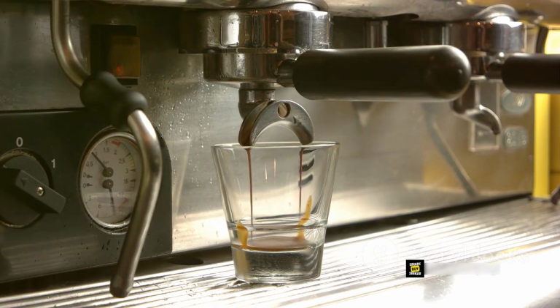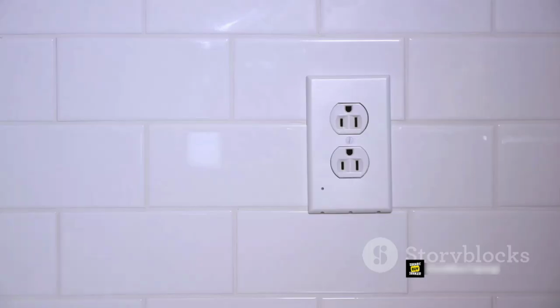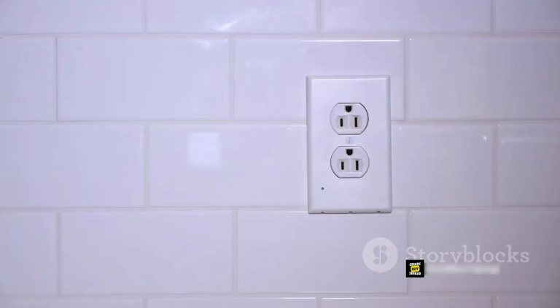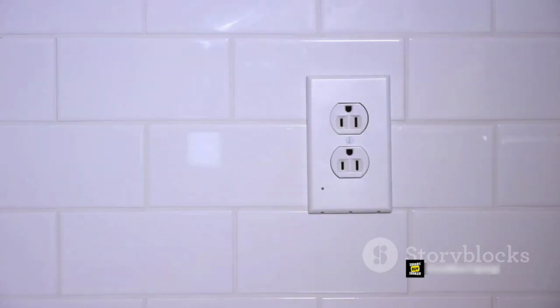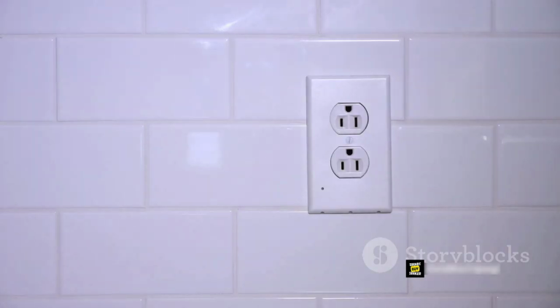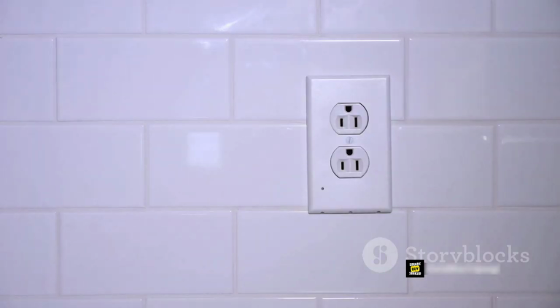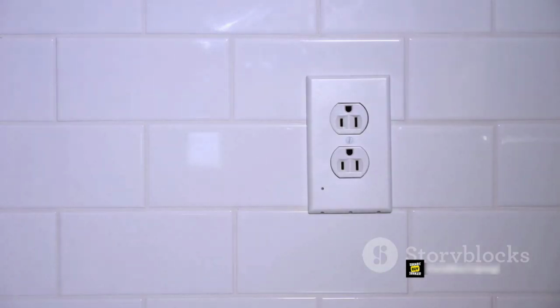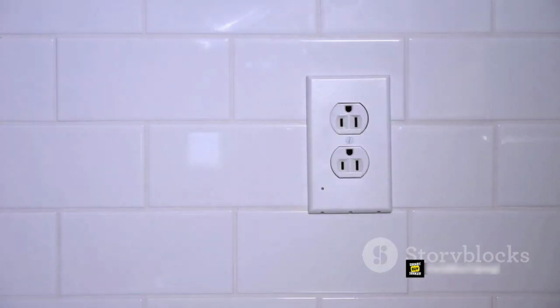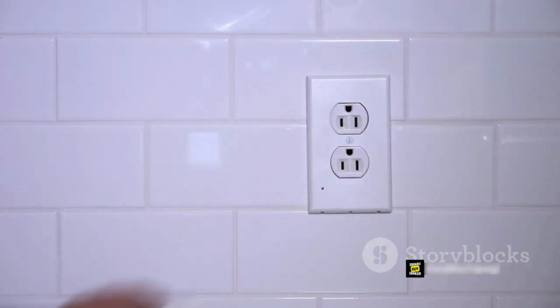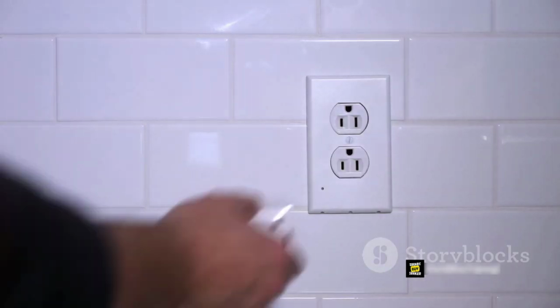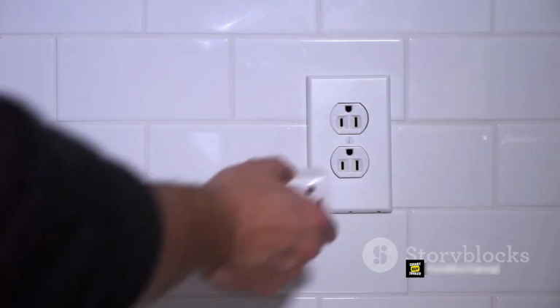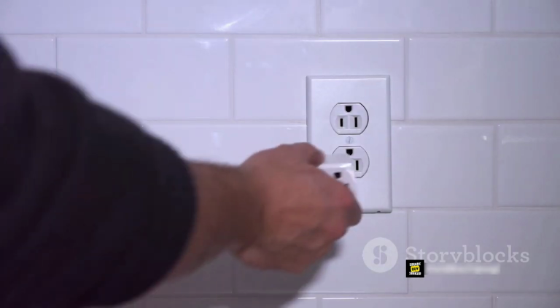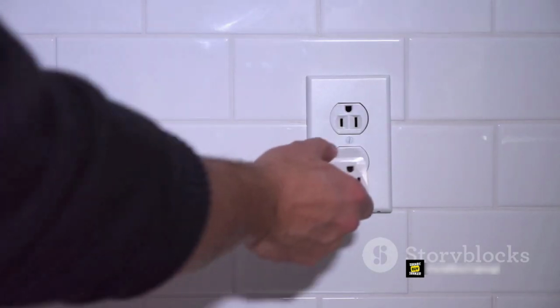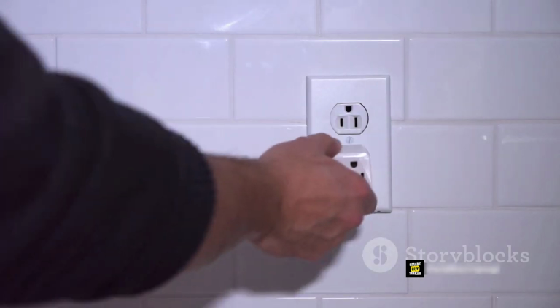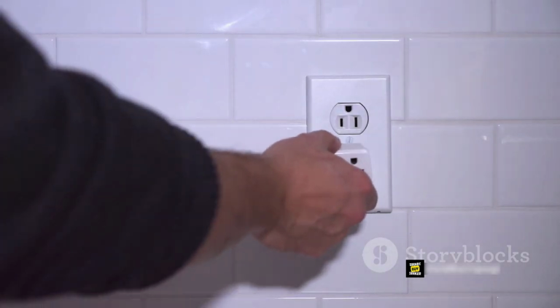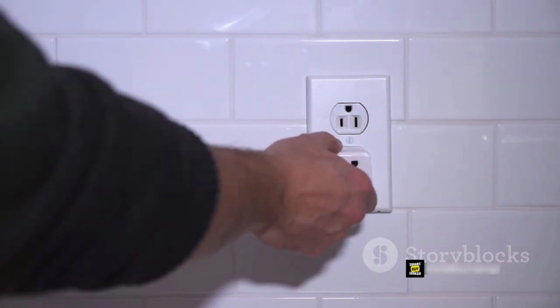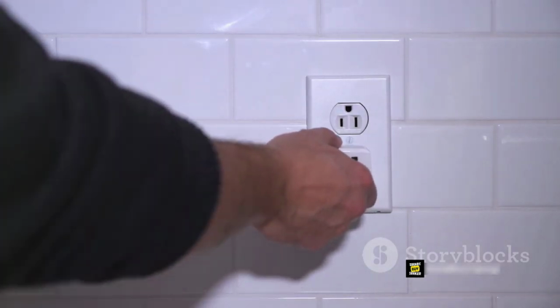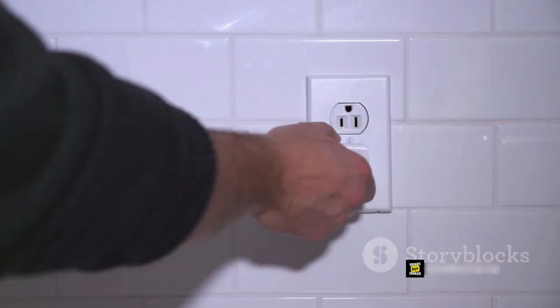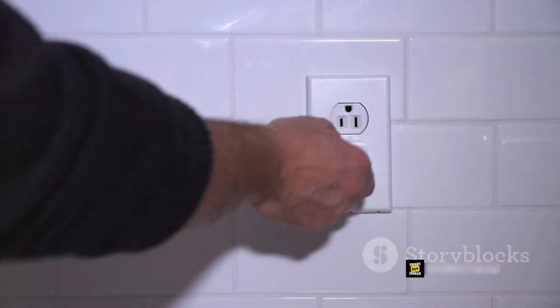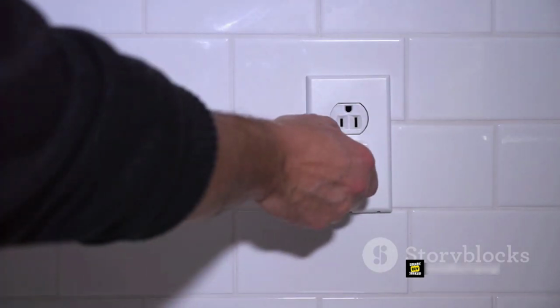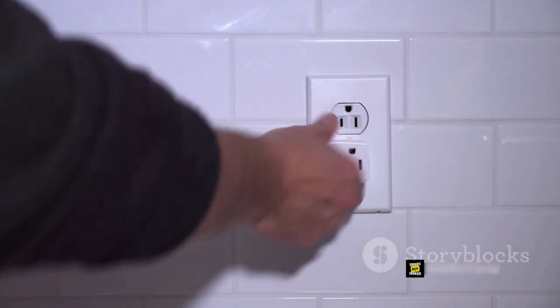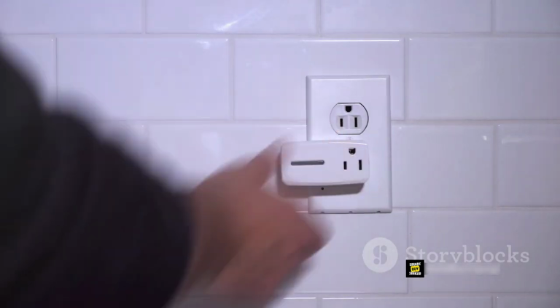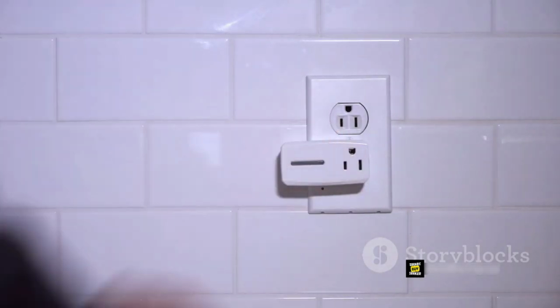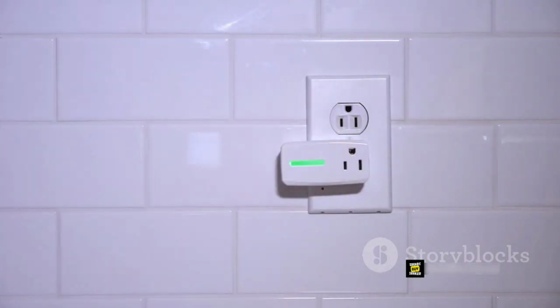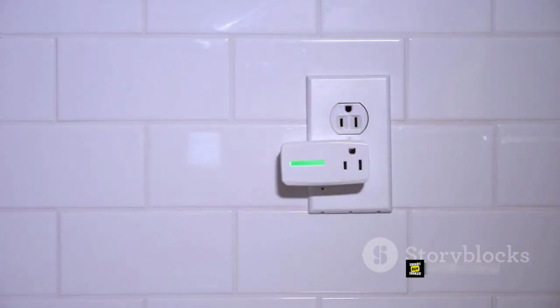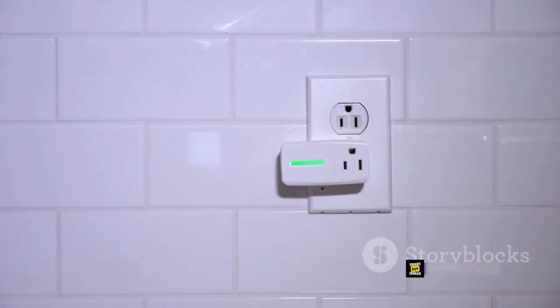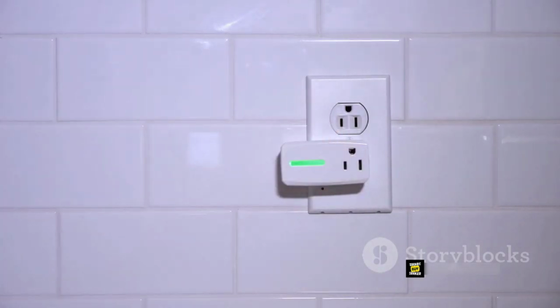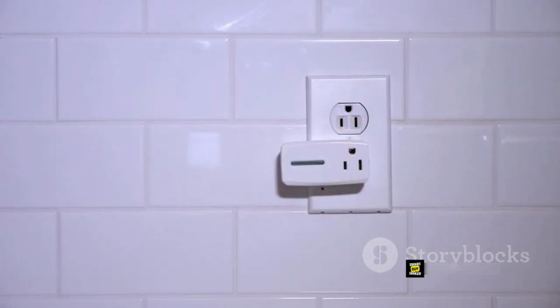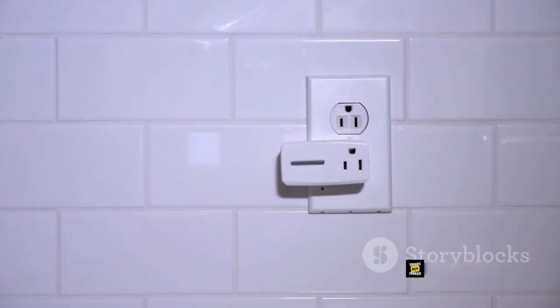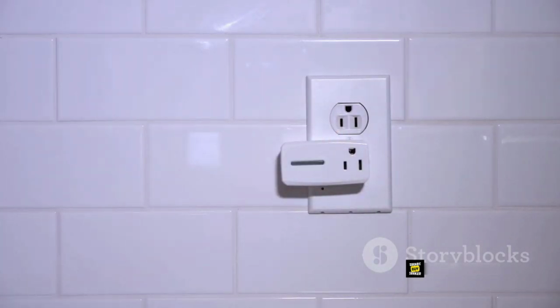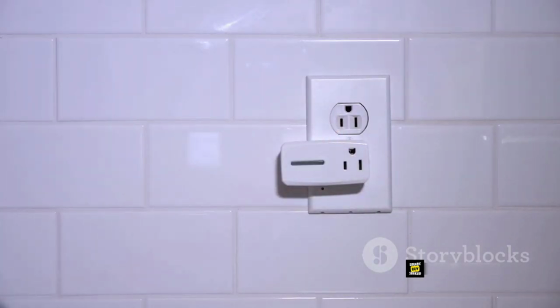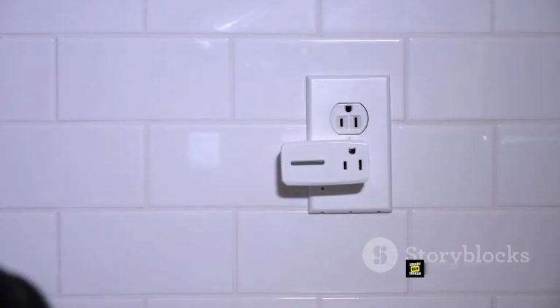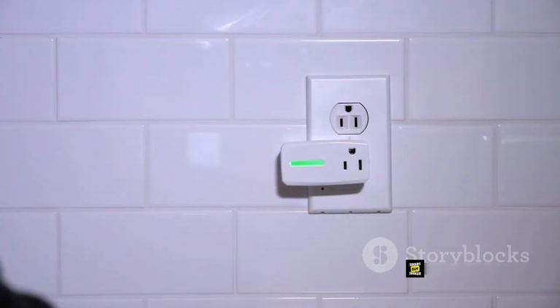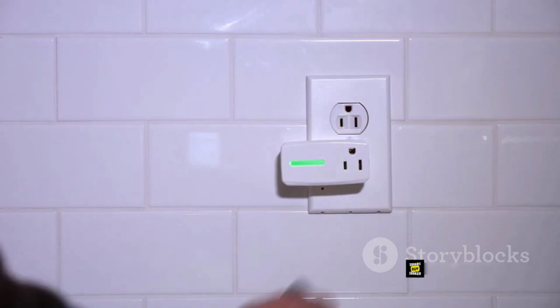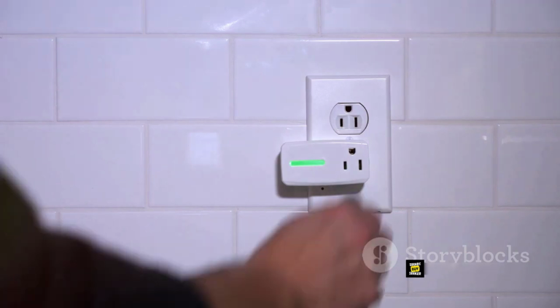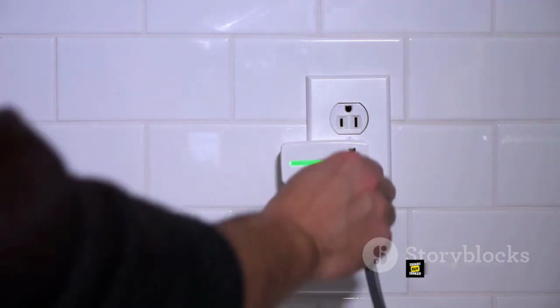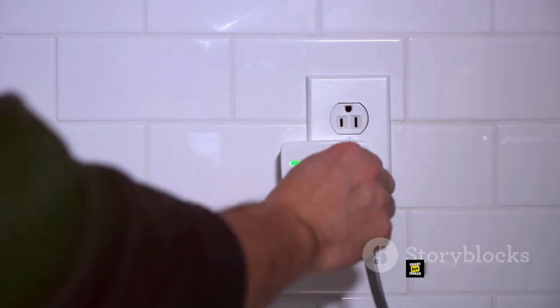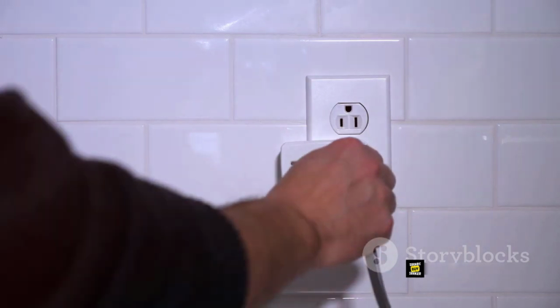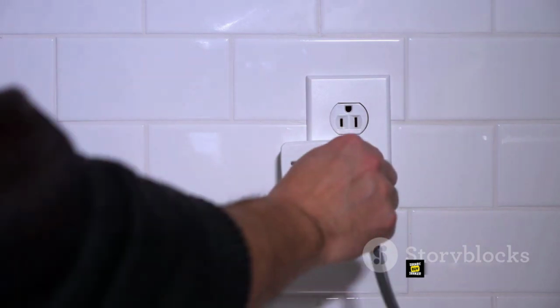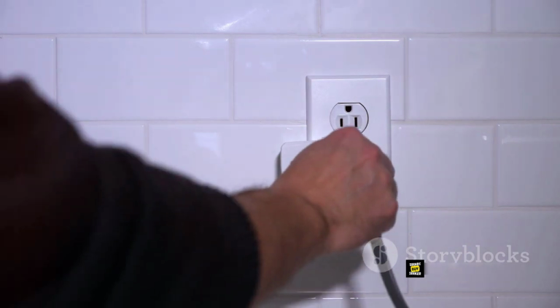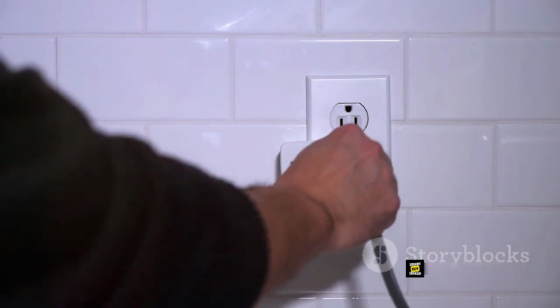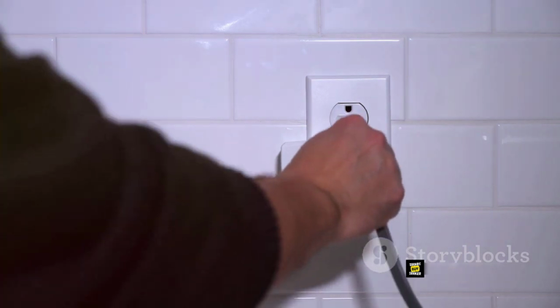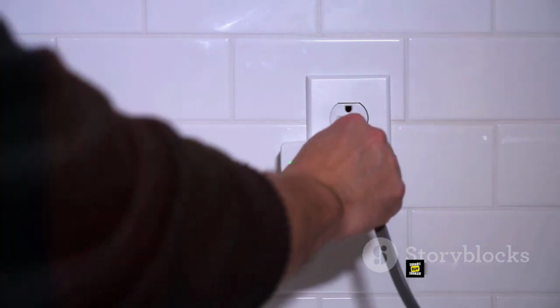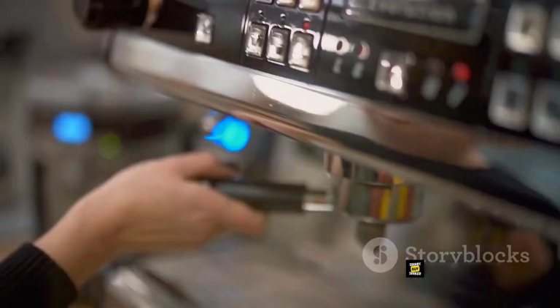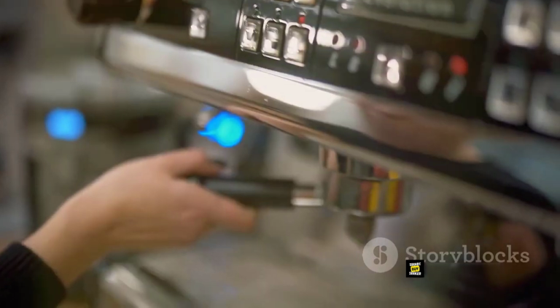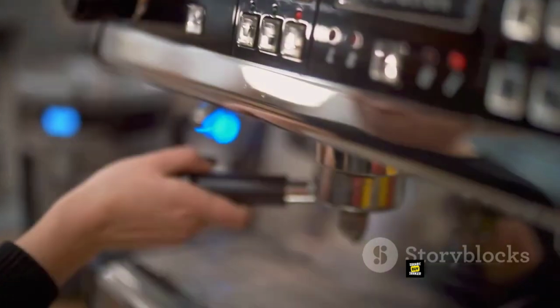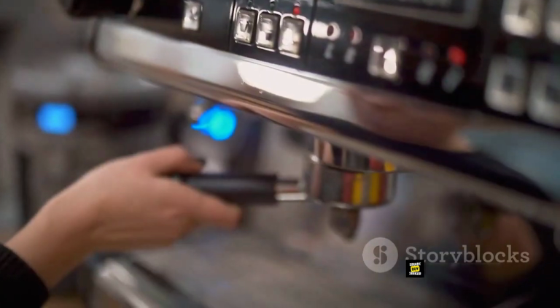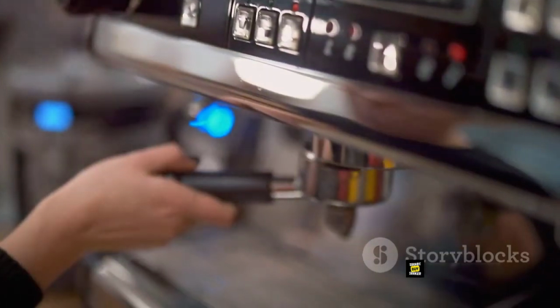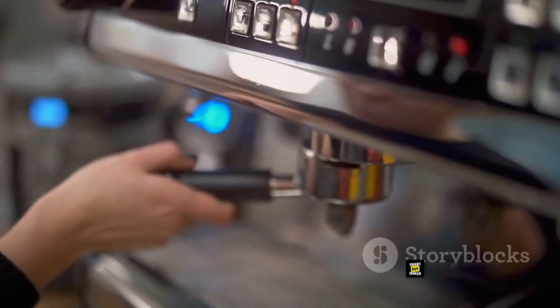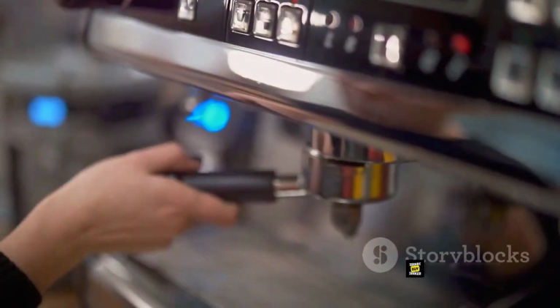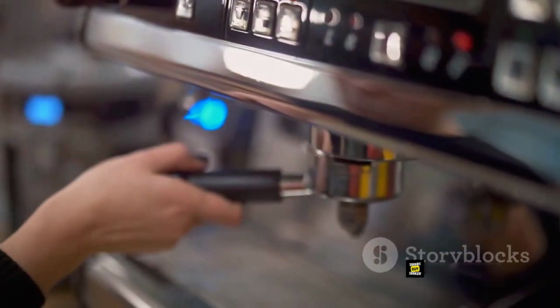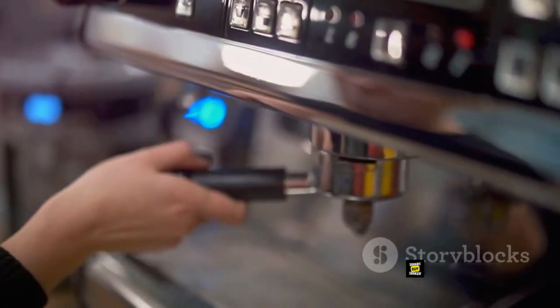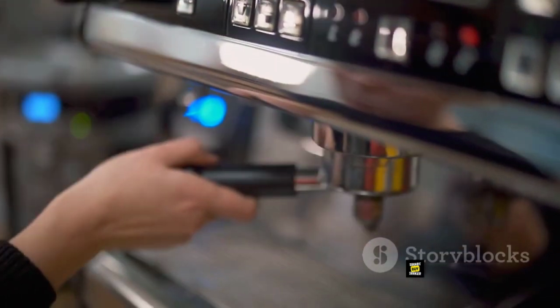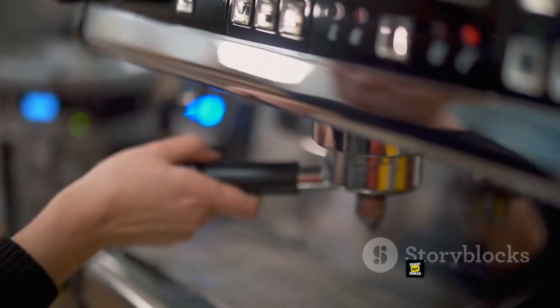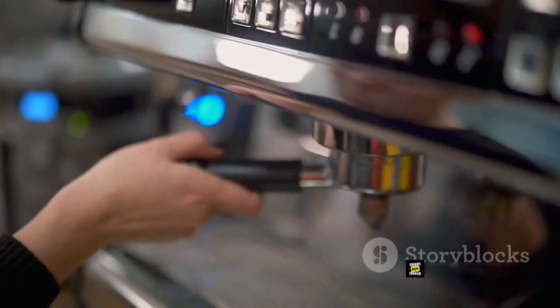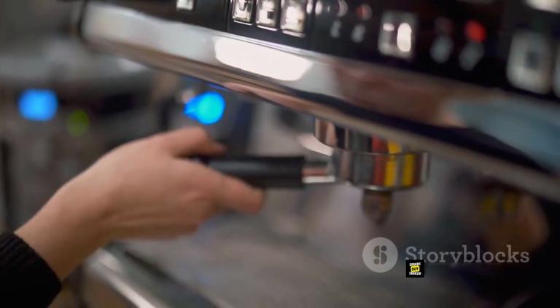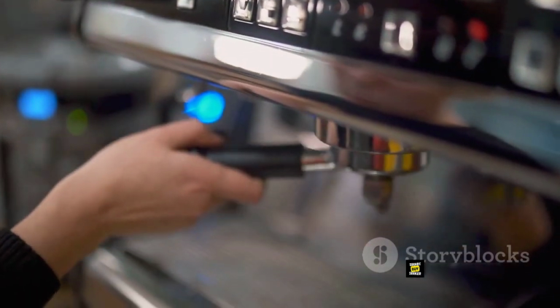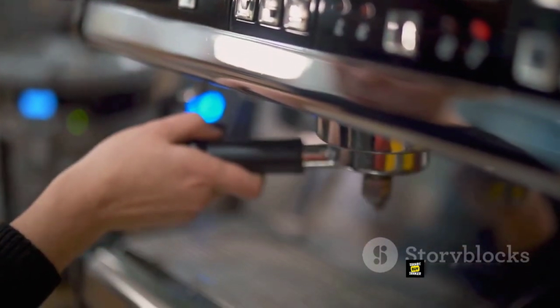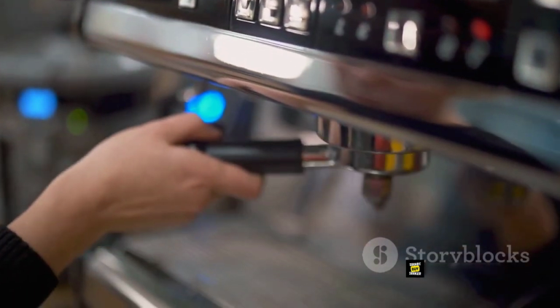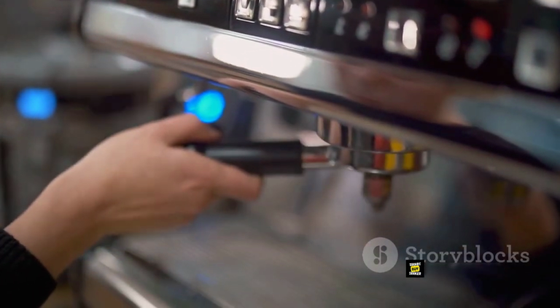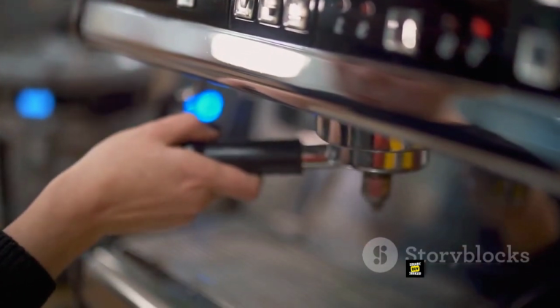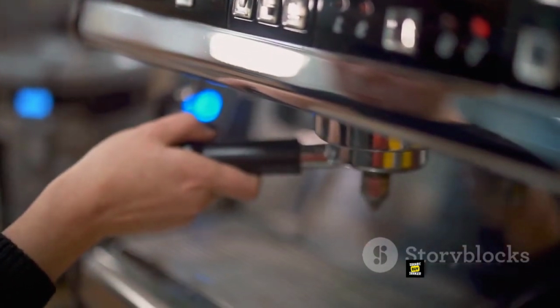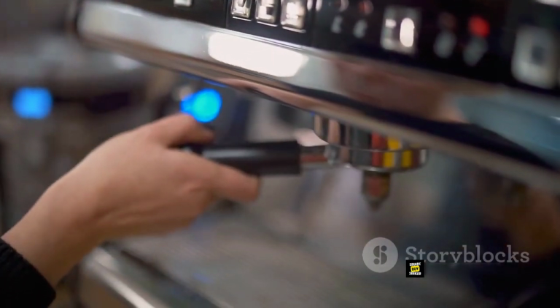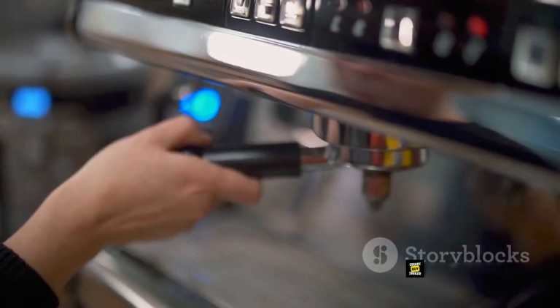Keeping track is easy with the on-off indicator light that shines brightly when the coffee maker is on, reminding you to shut it off.